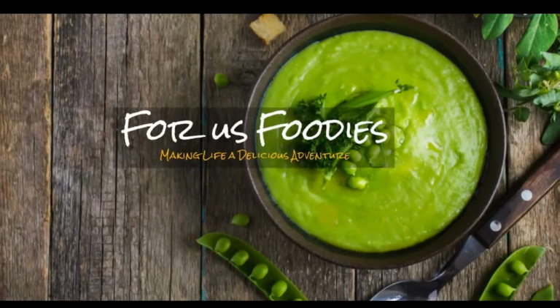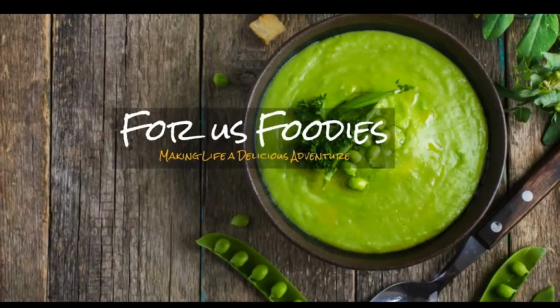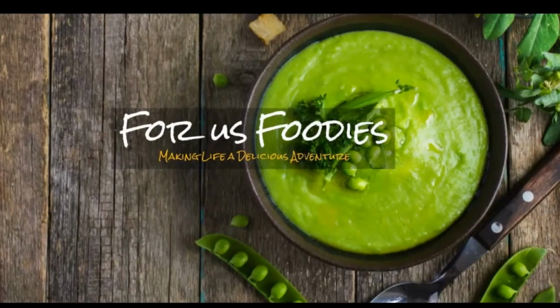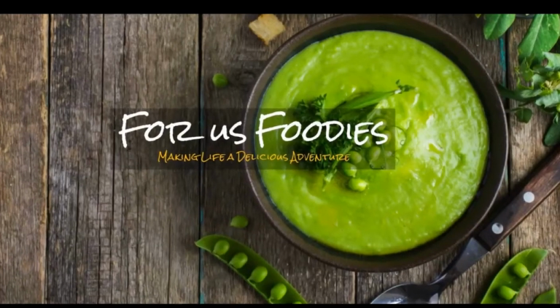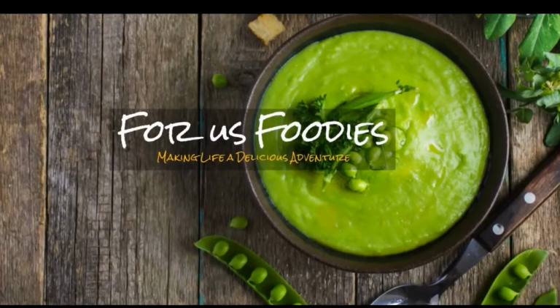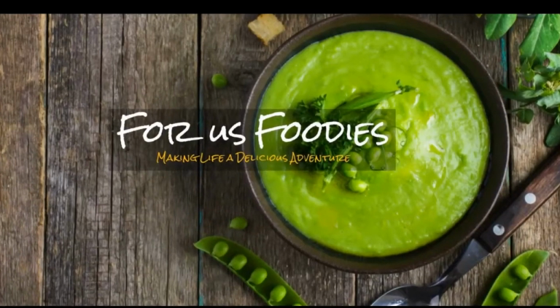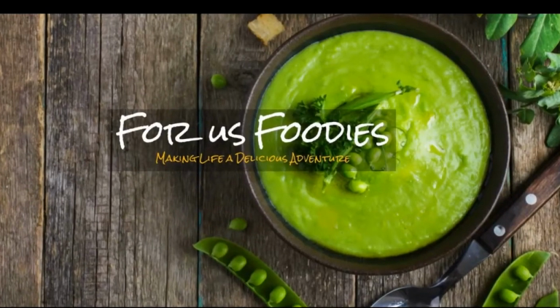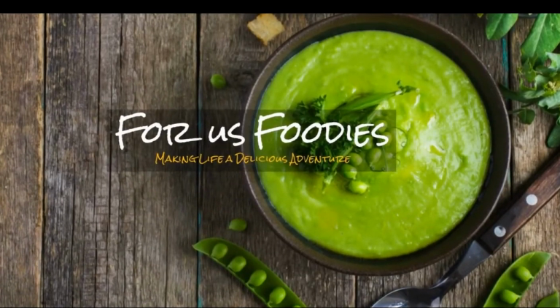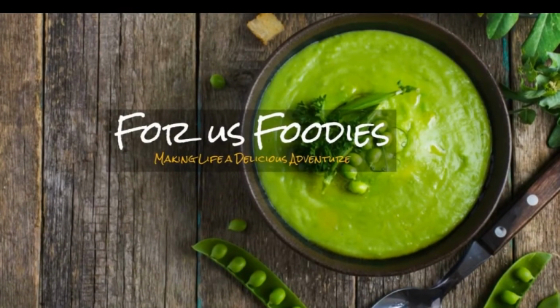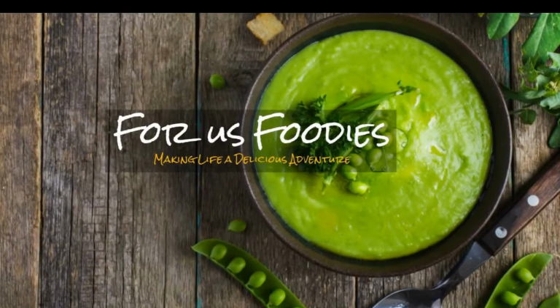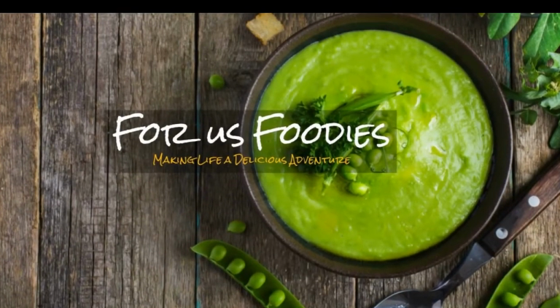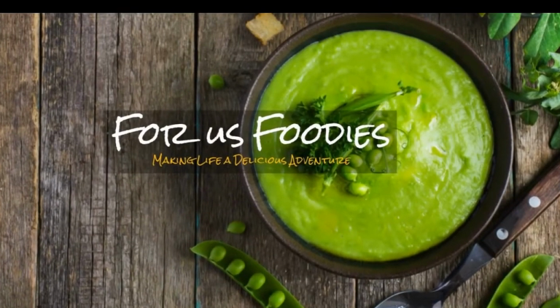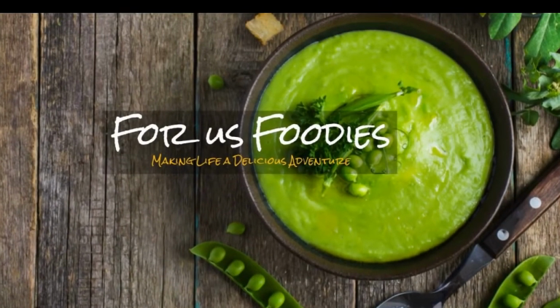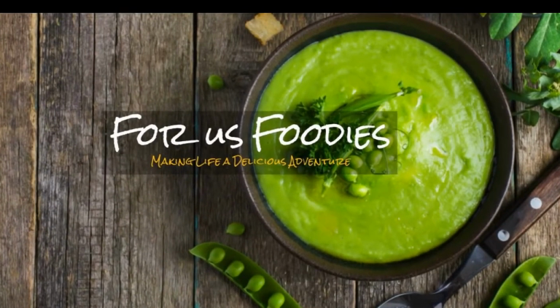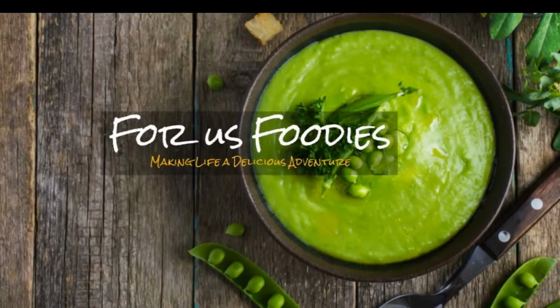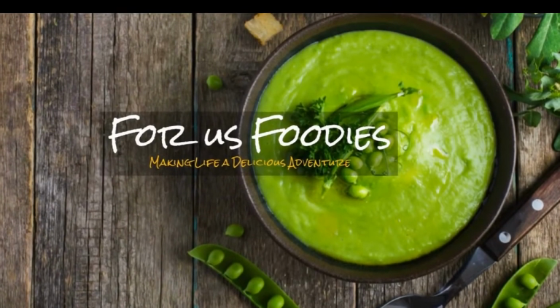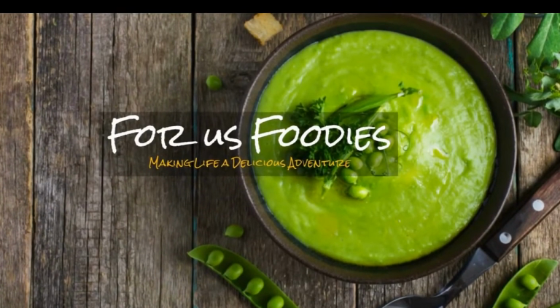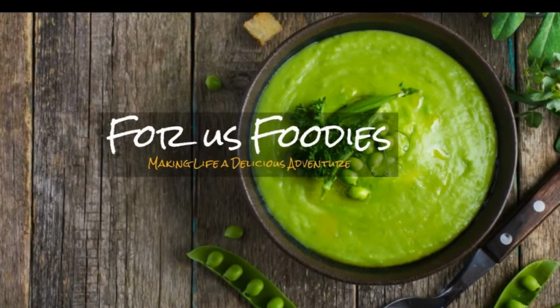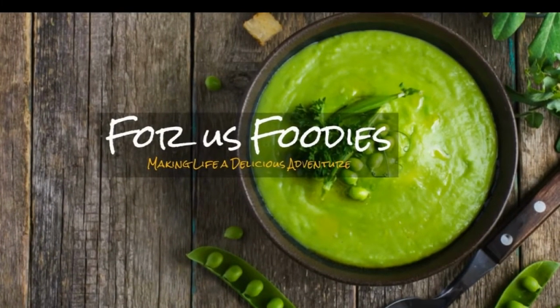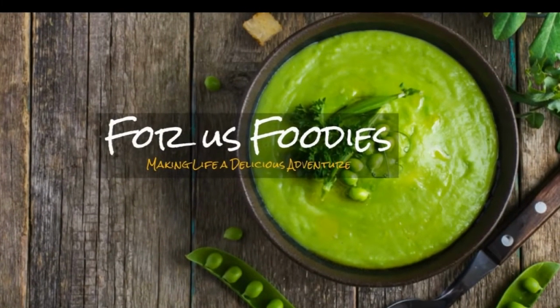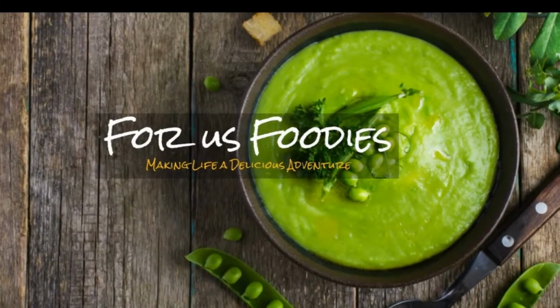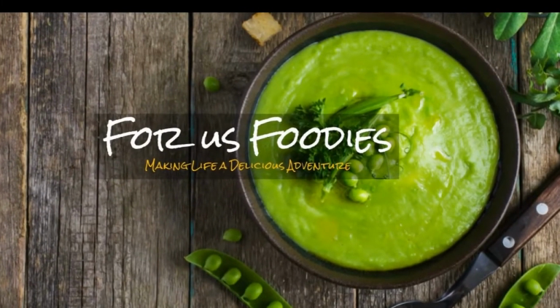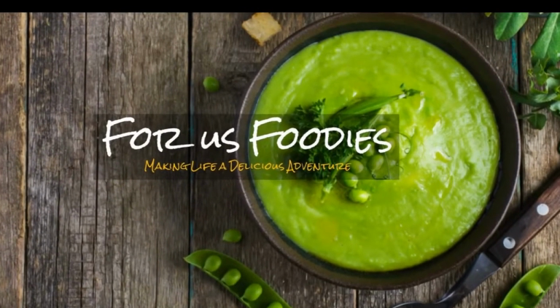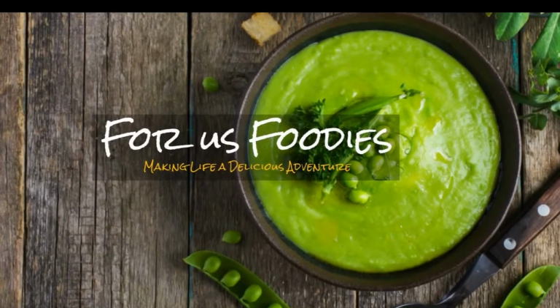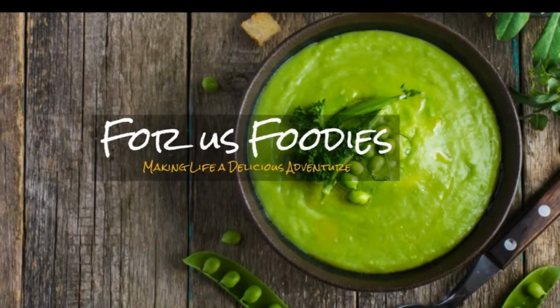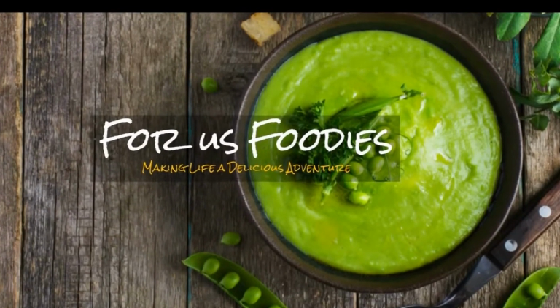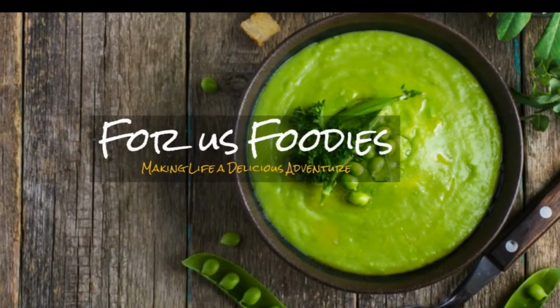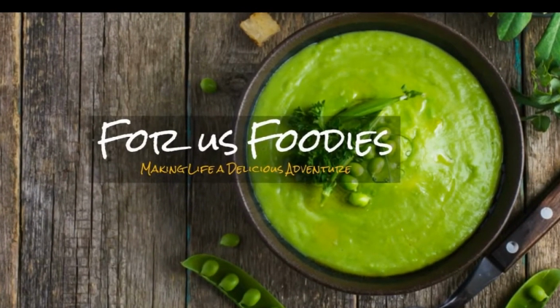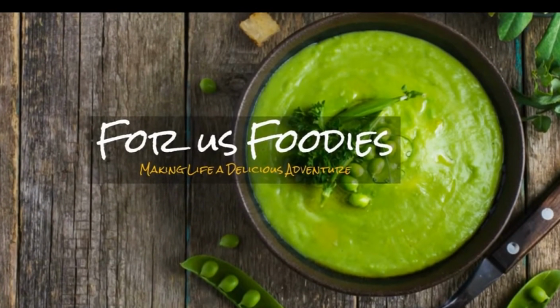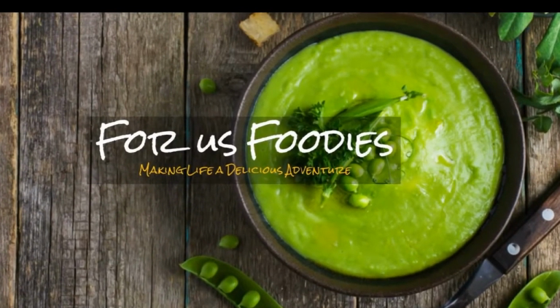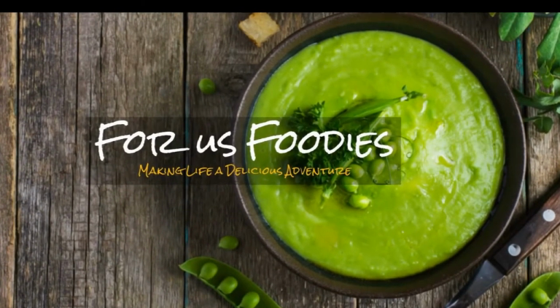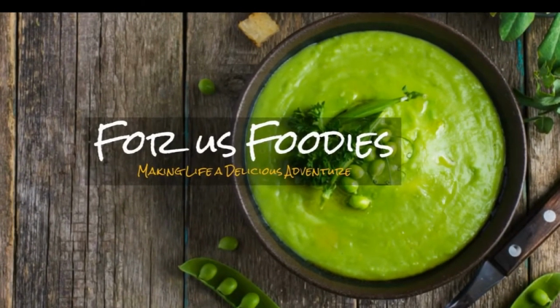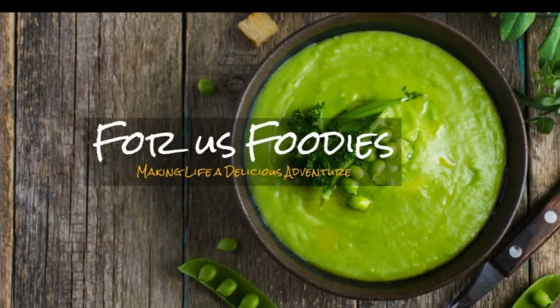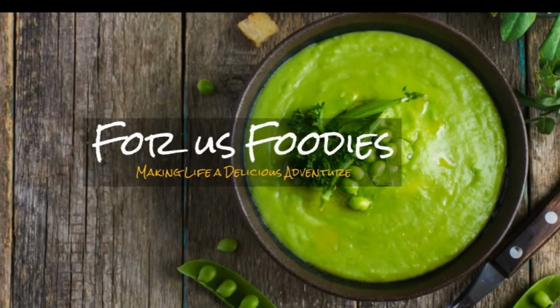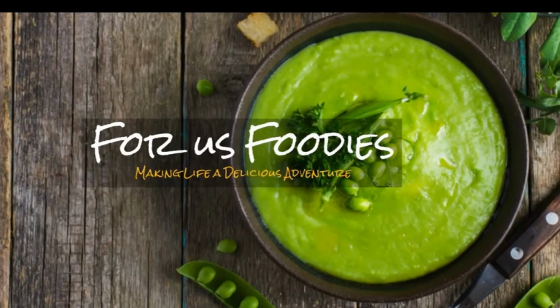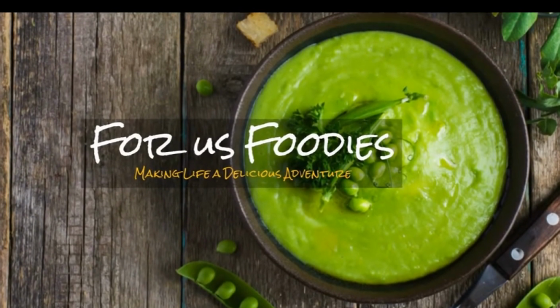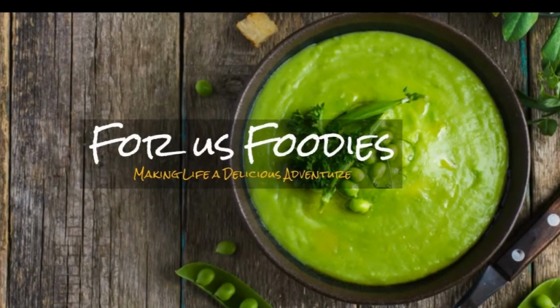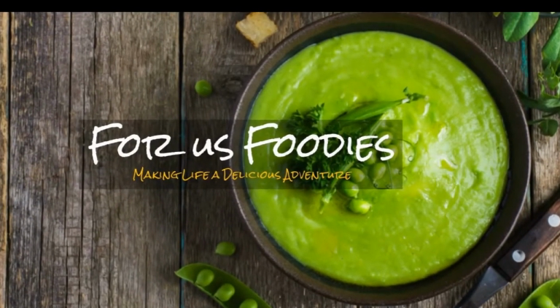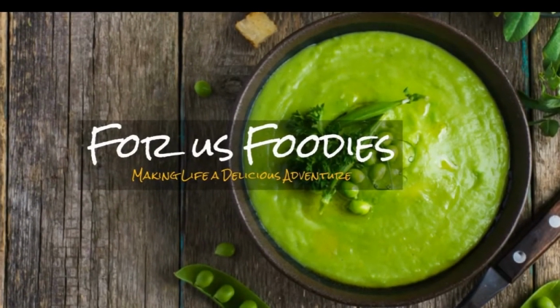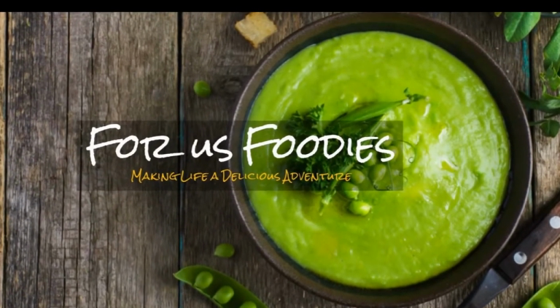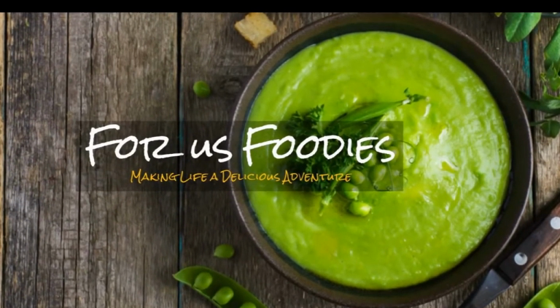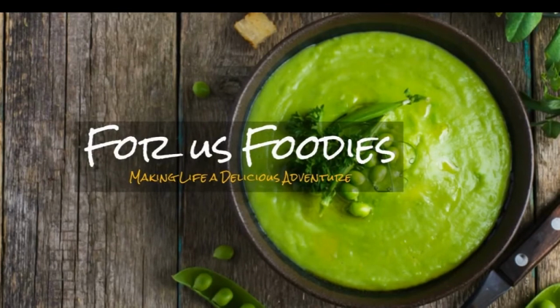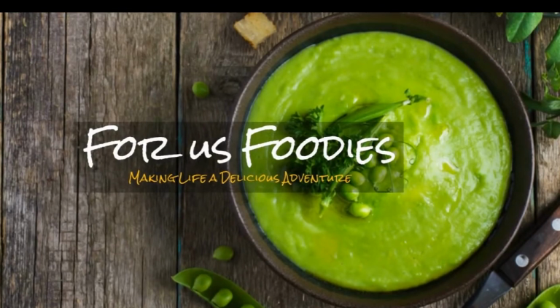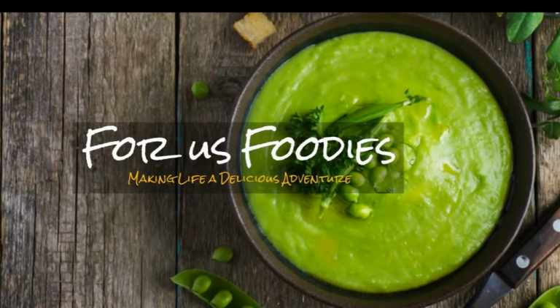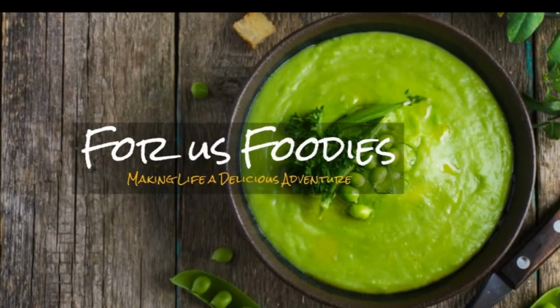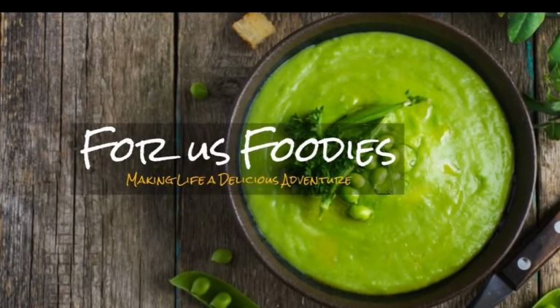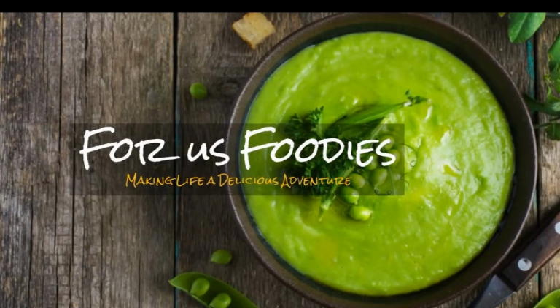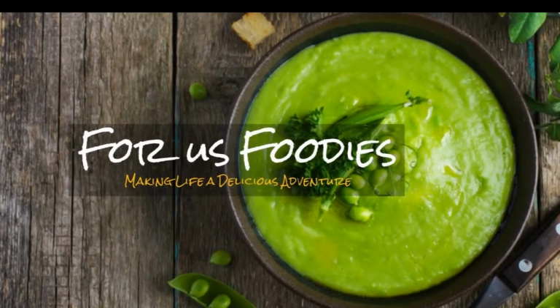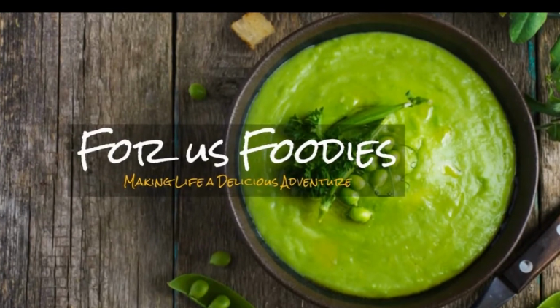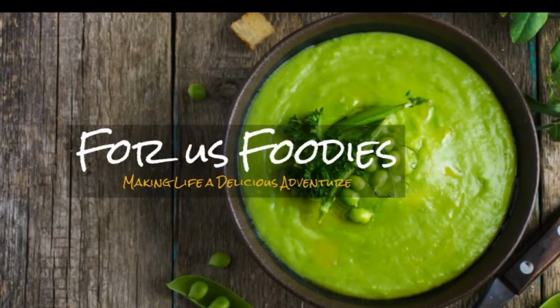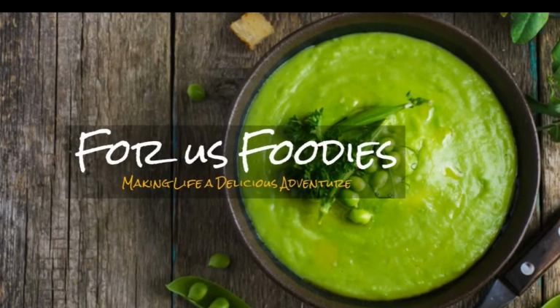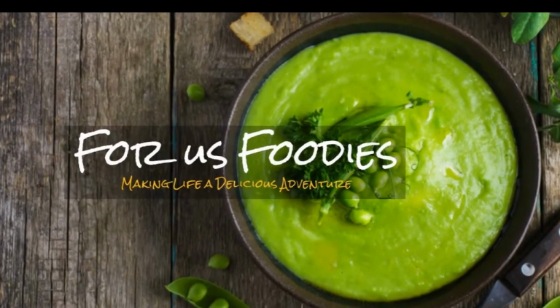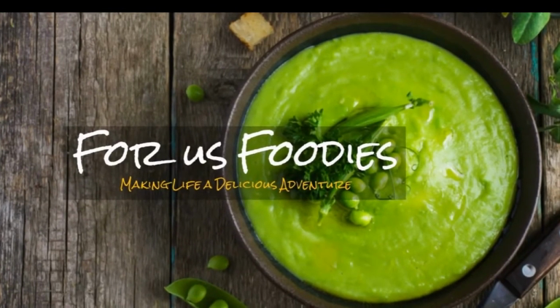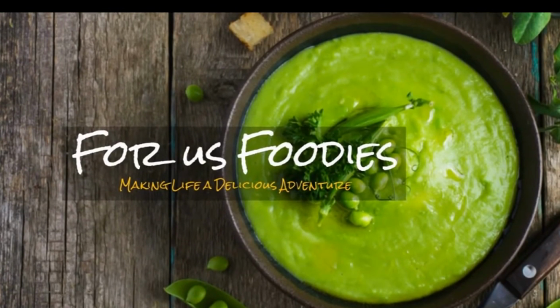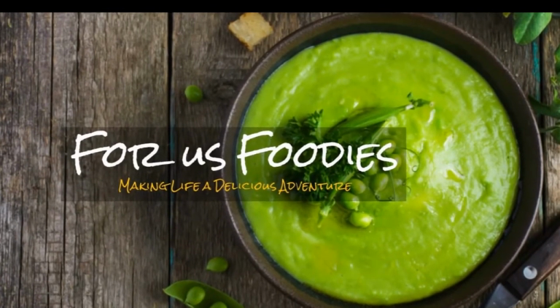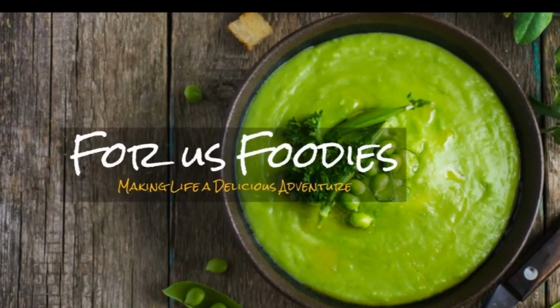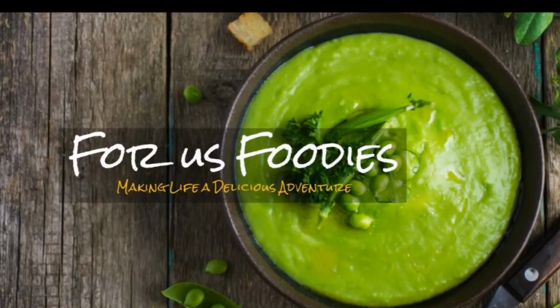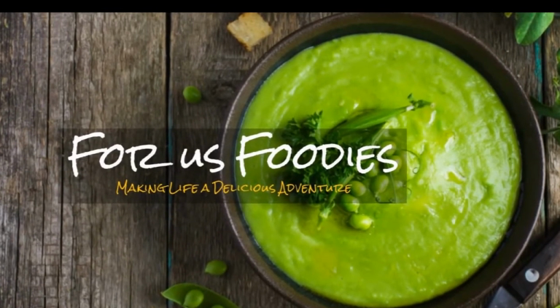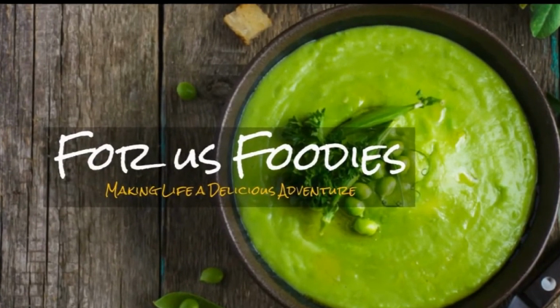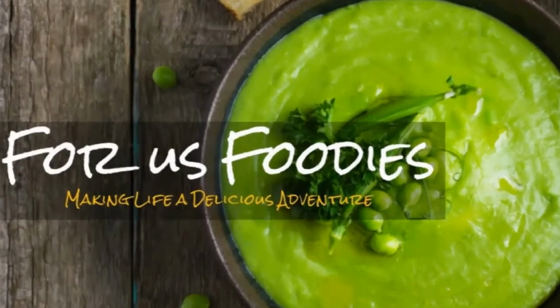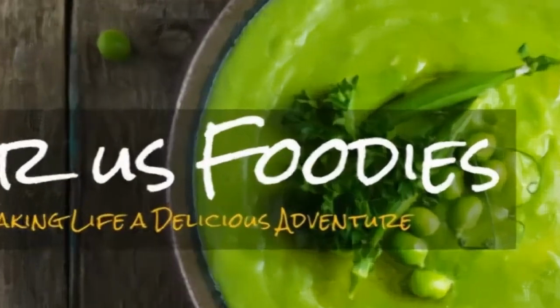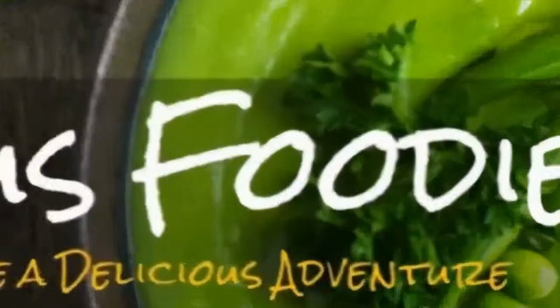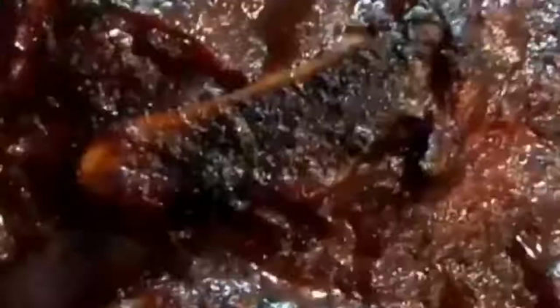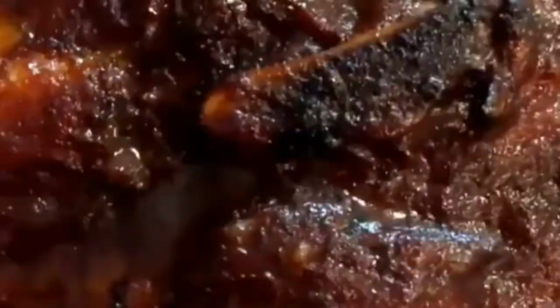Want to take your sandwich to a whole new level? All it takes is a panini press, a little bit of love, and this recipe. Check it out.